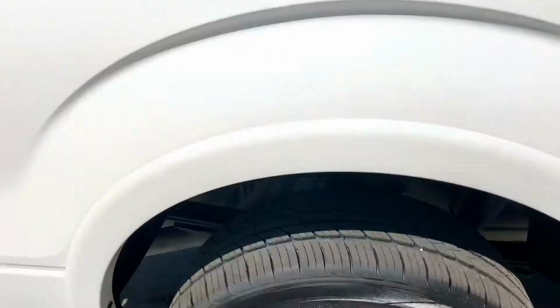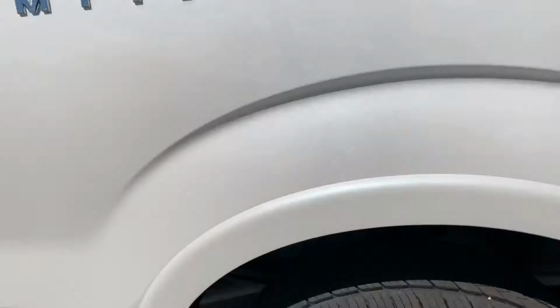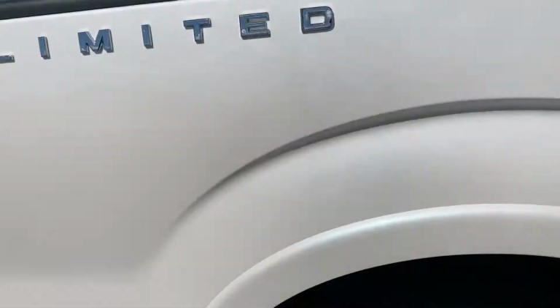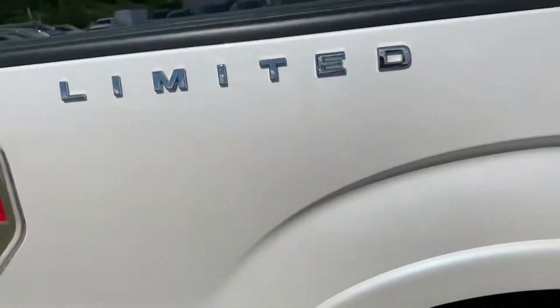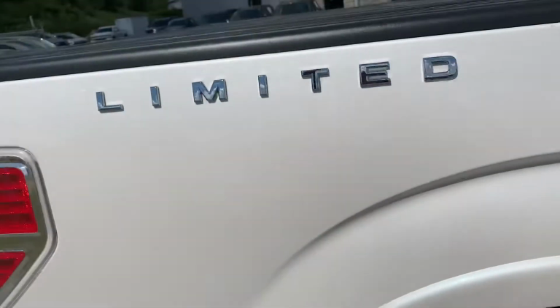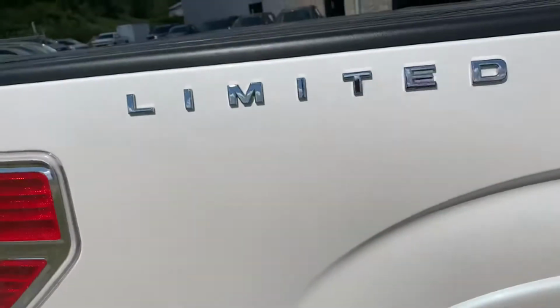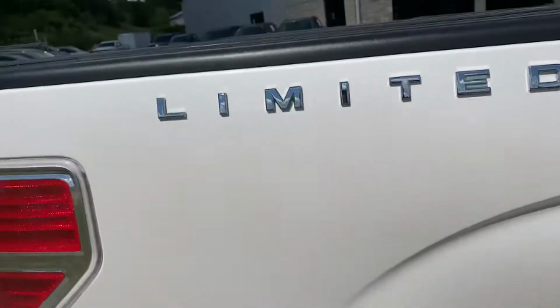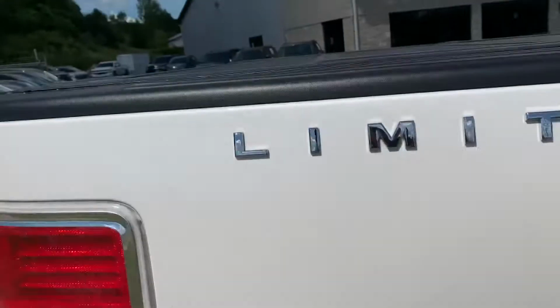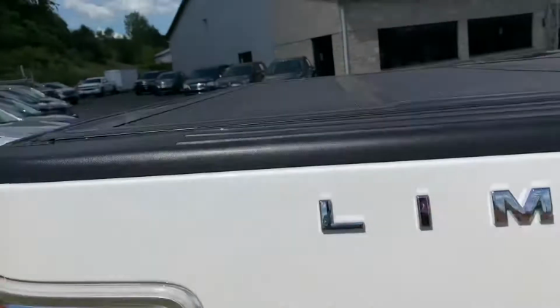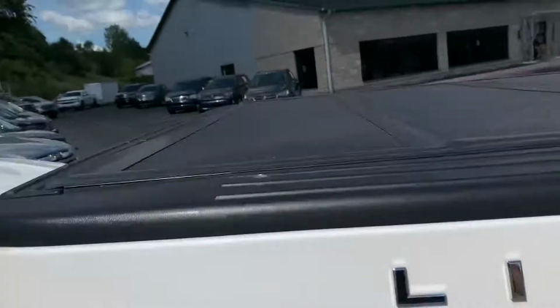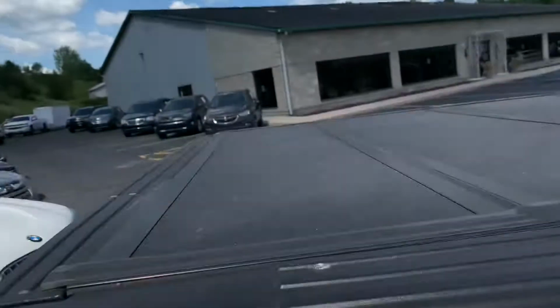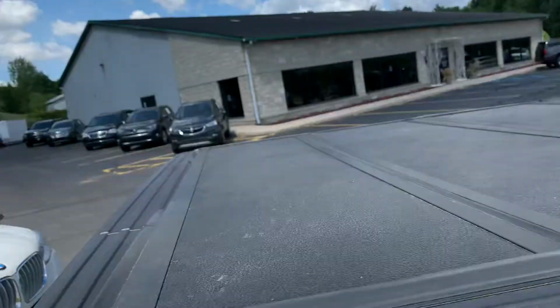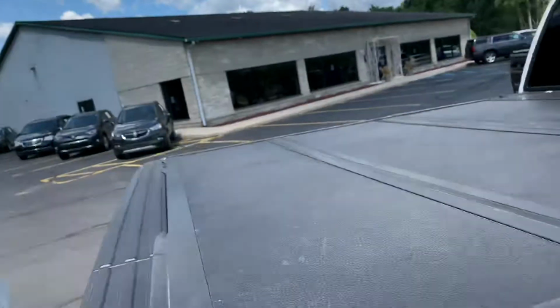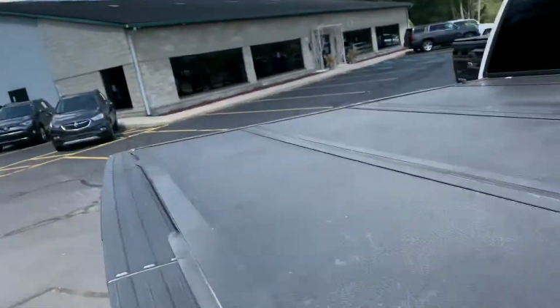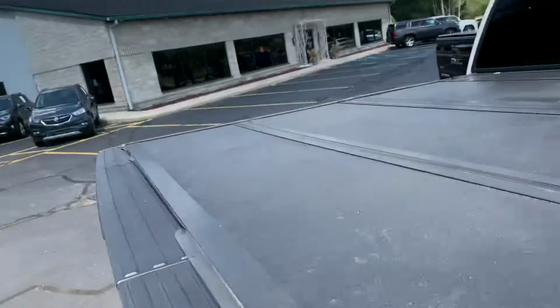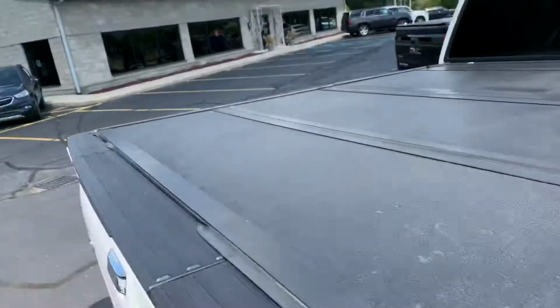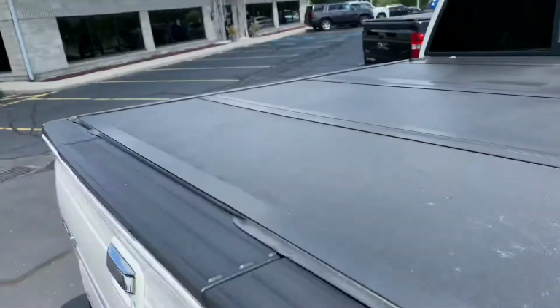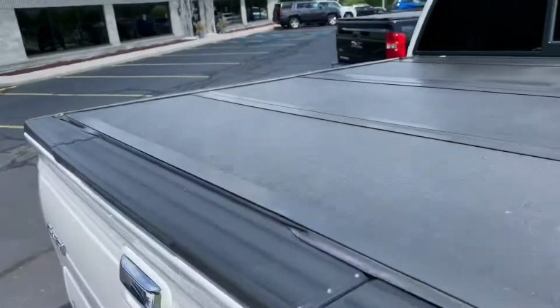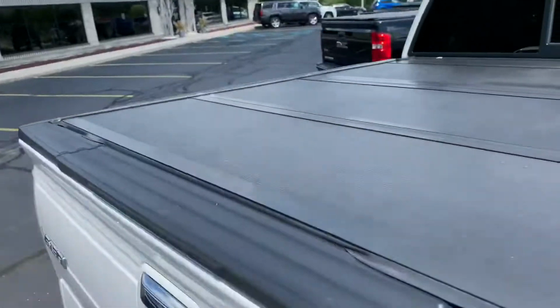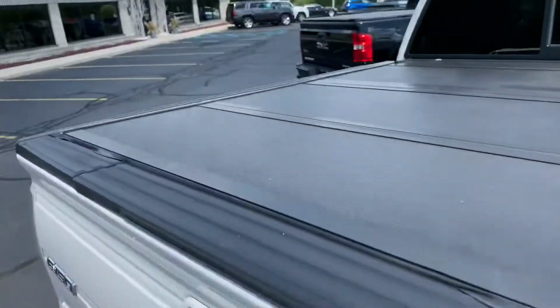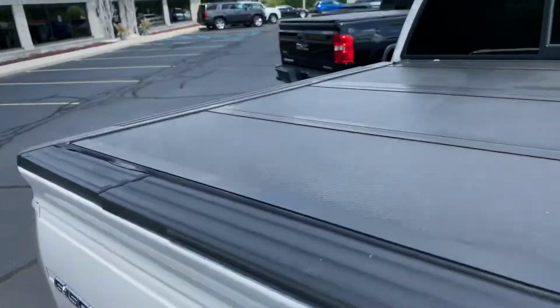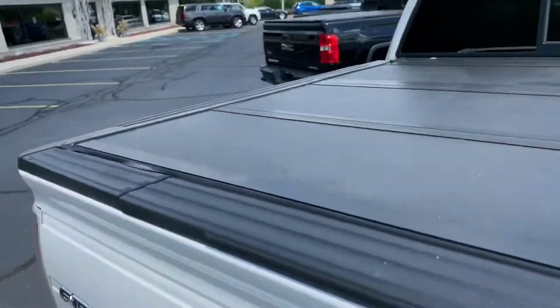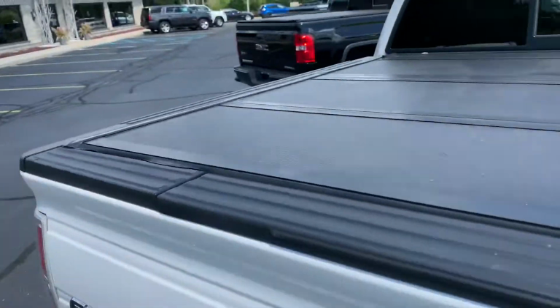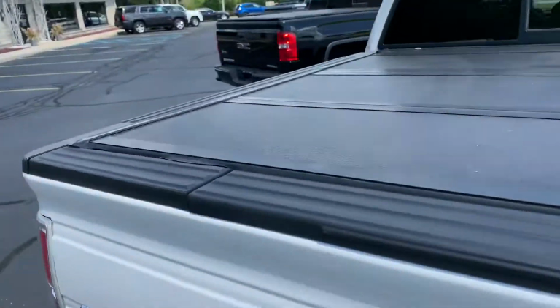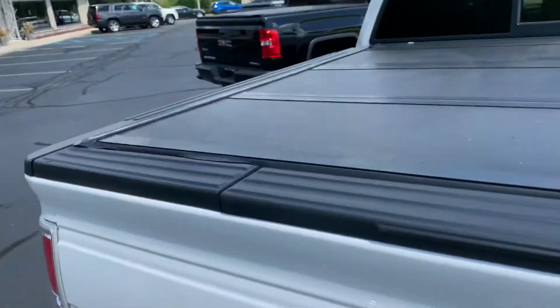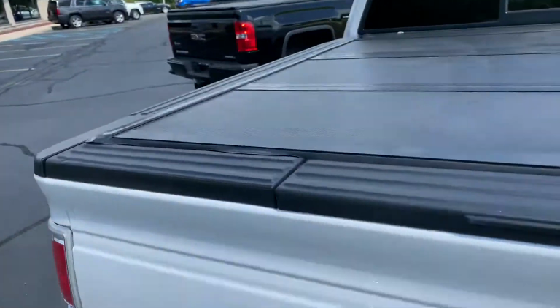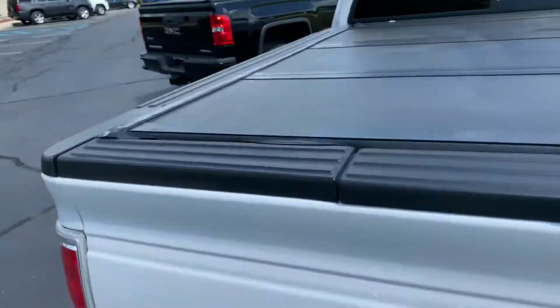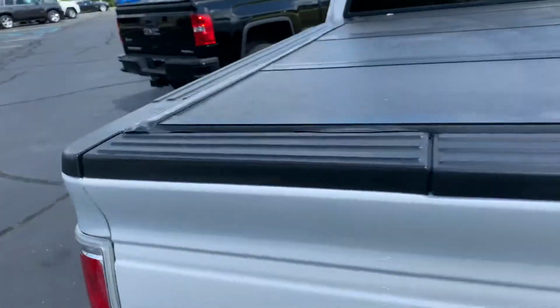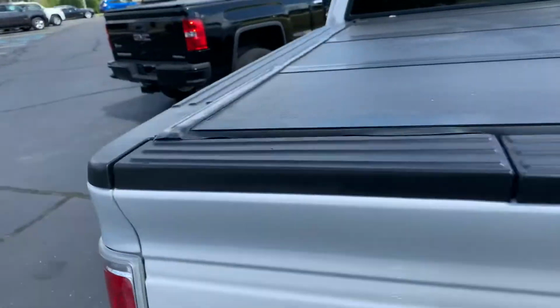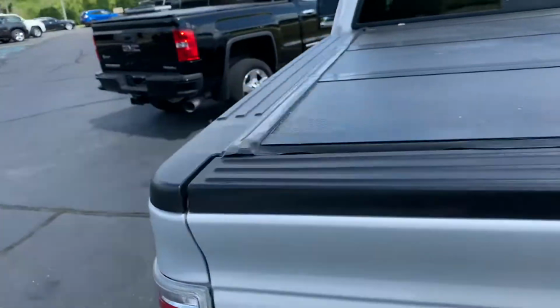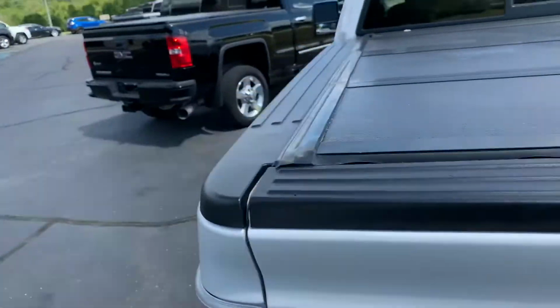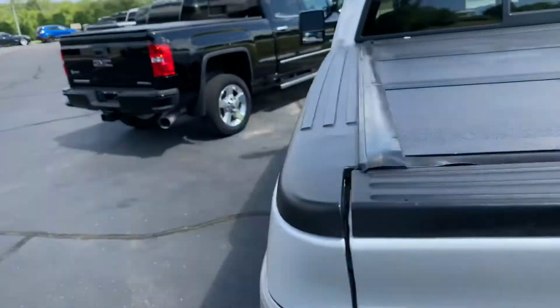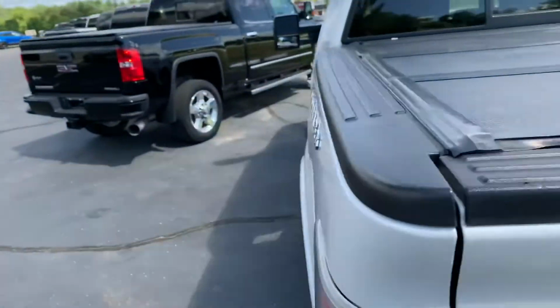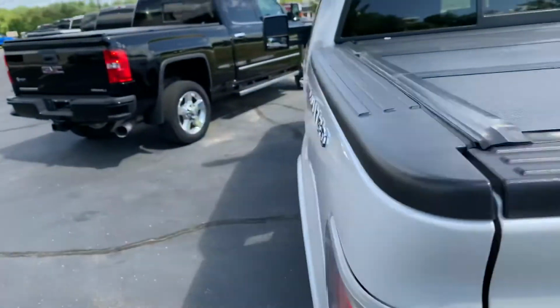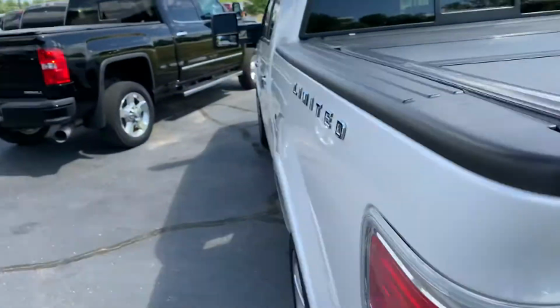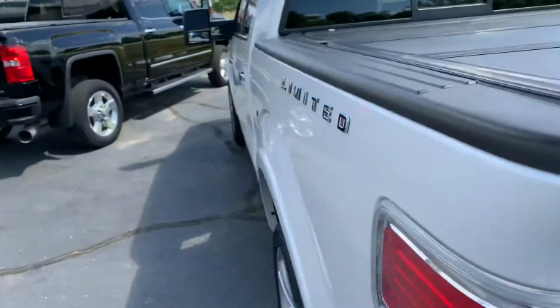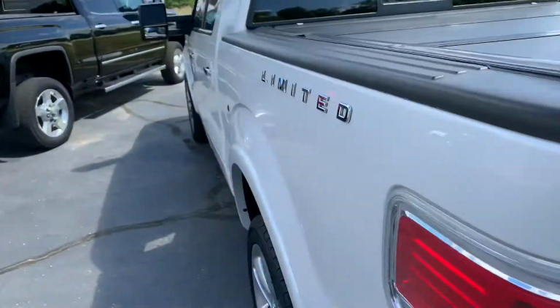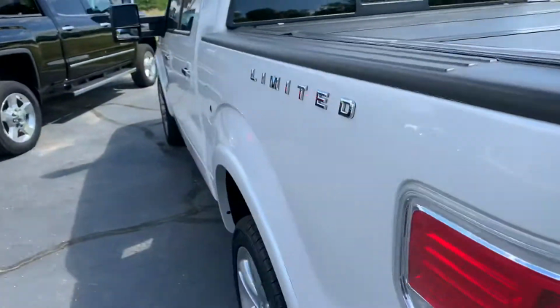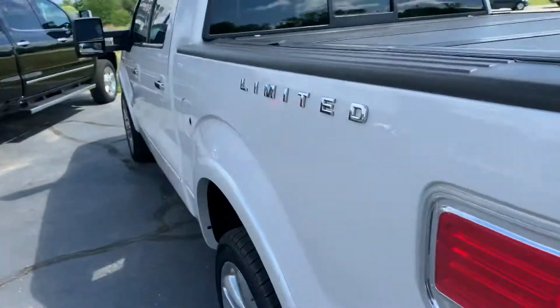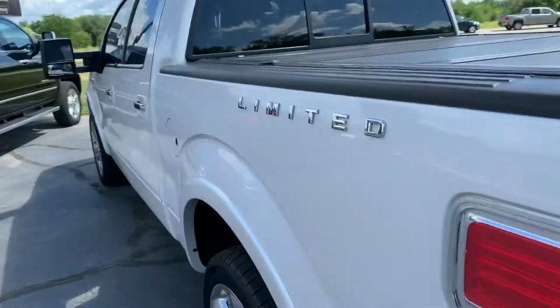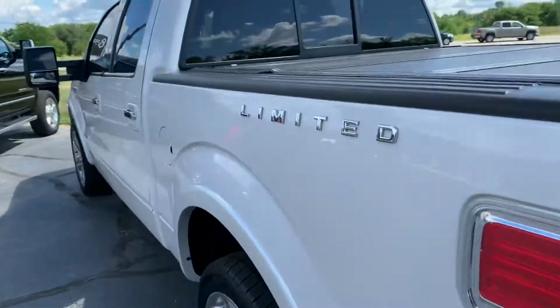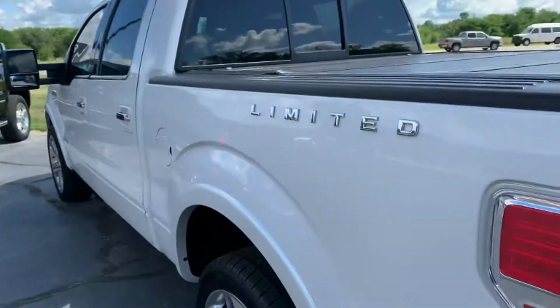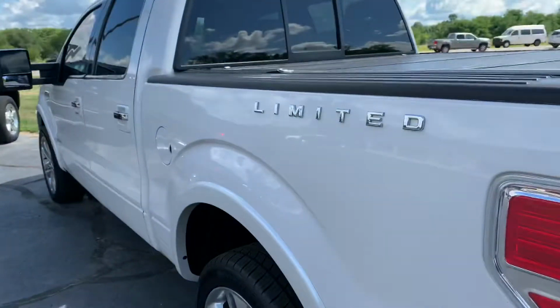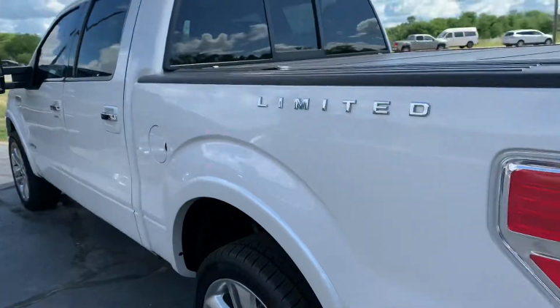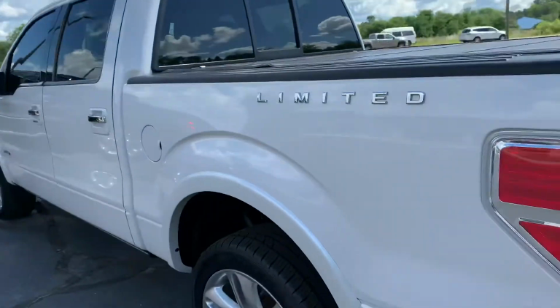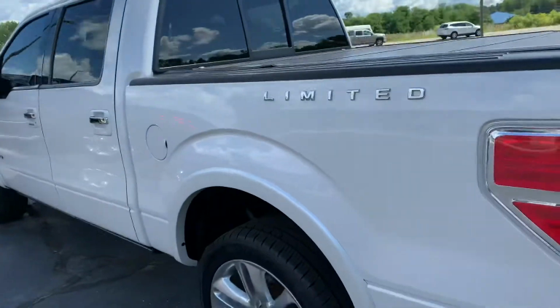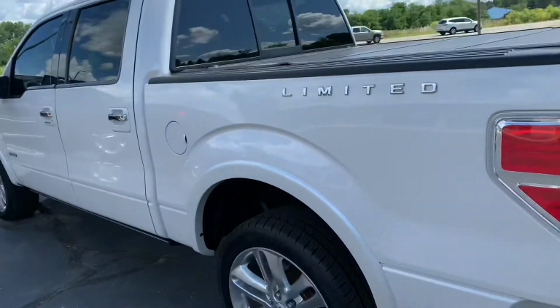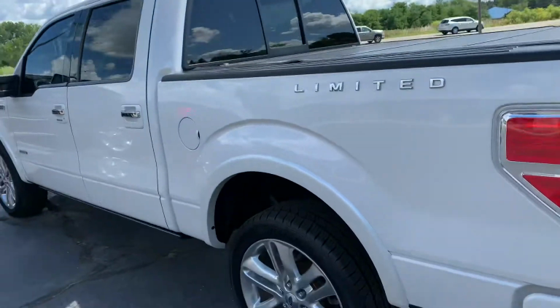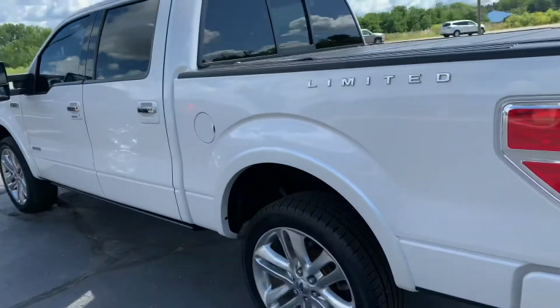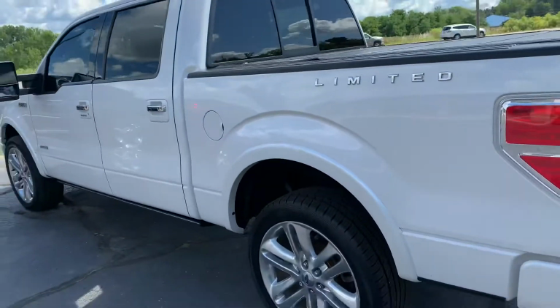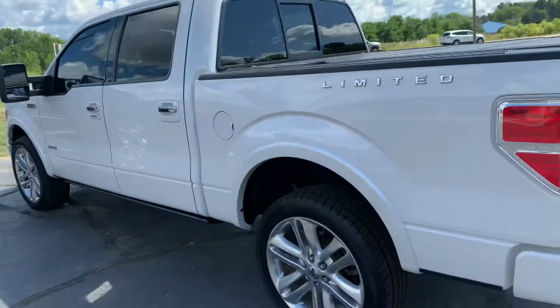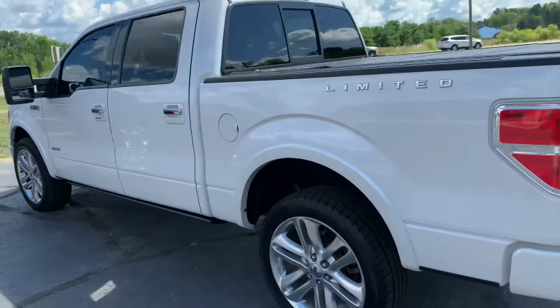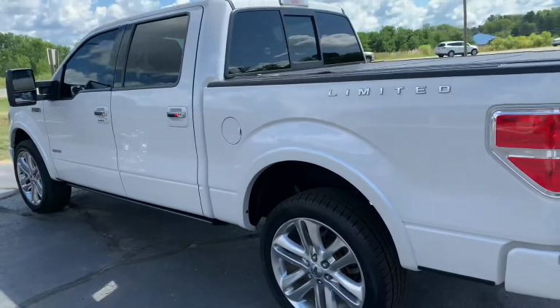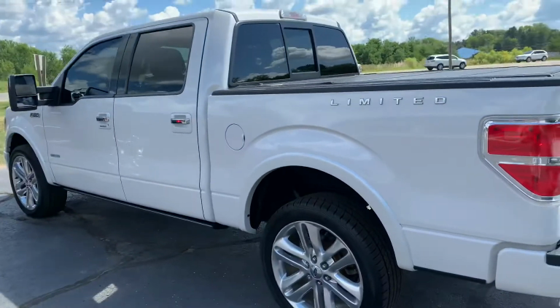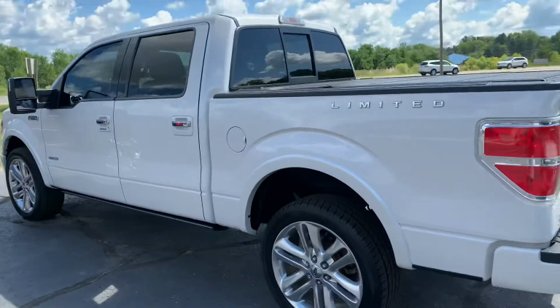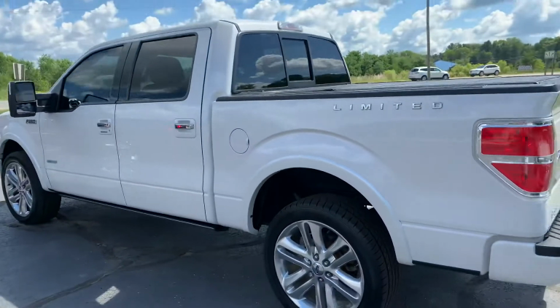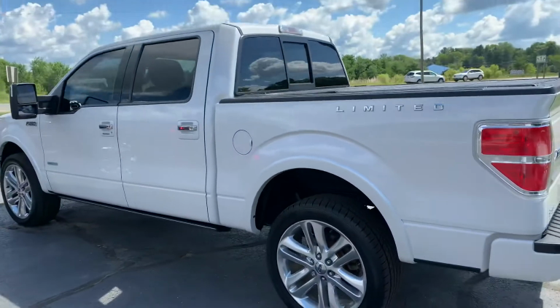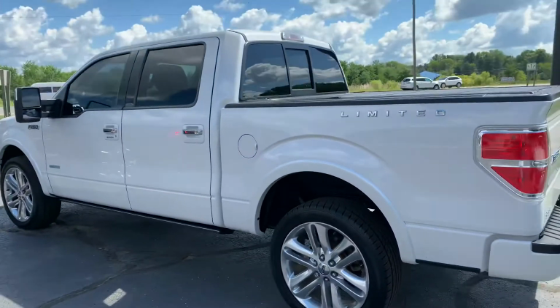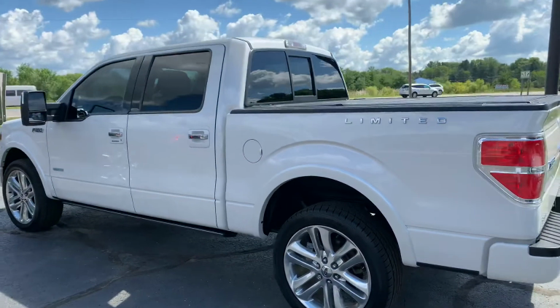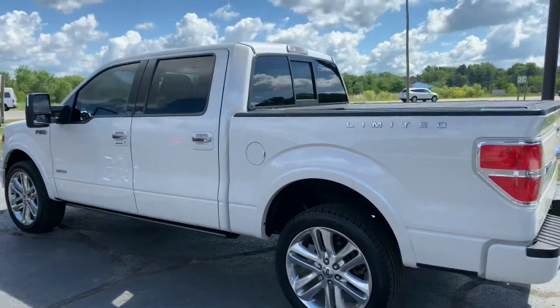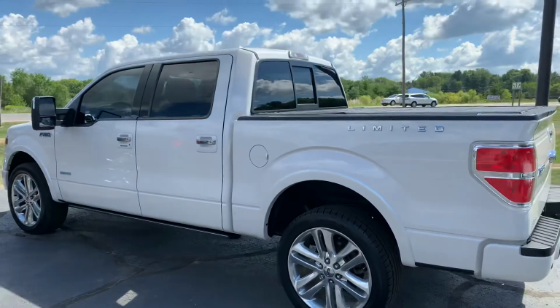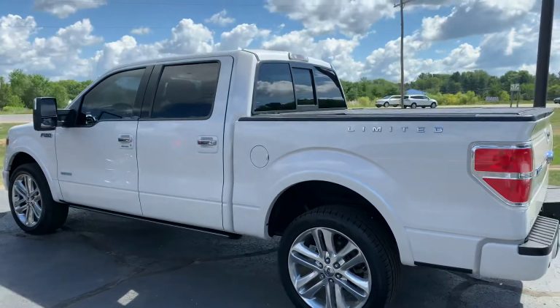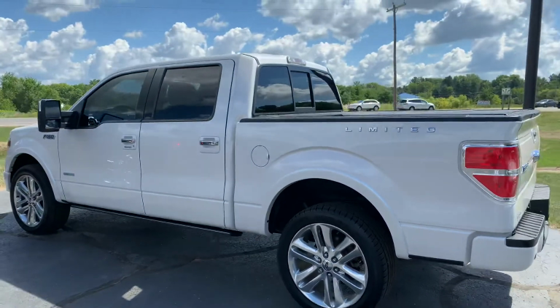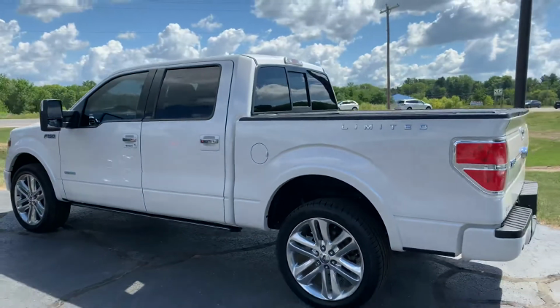Give us a call at 616-536-2405. Don't wait on this one — $29,995, 72,000 miles. Let's go.